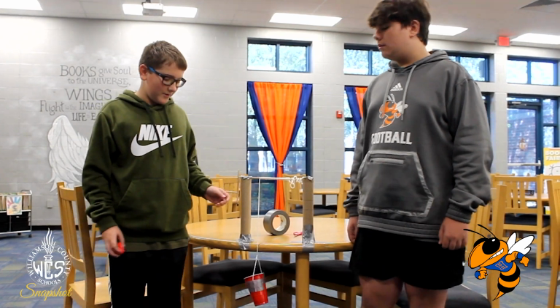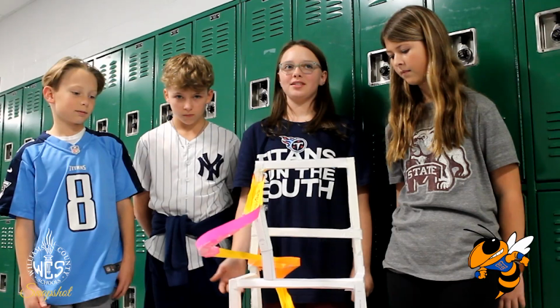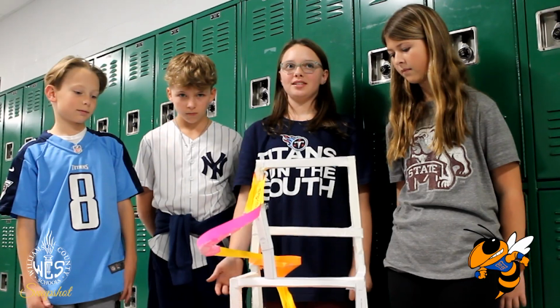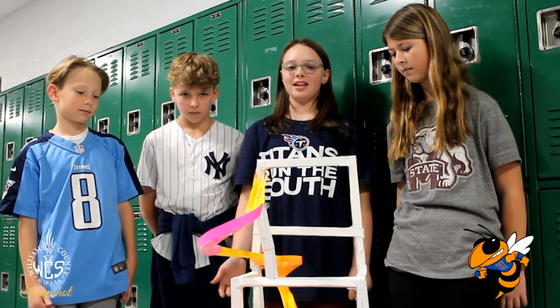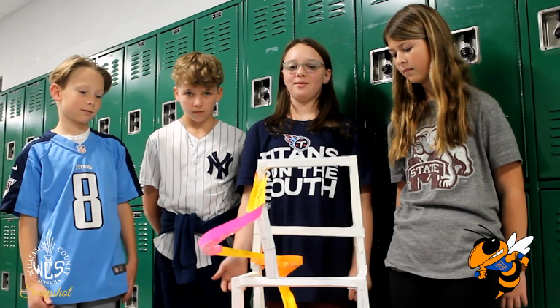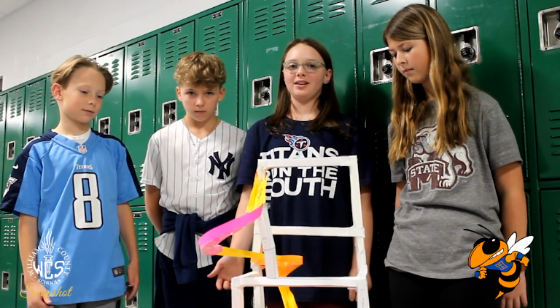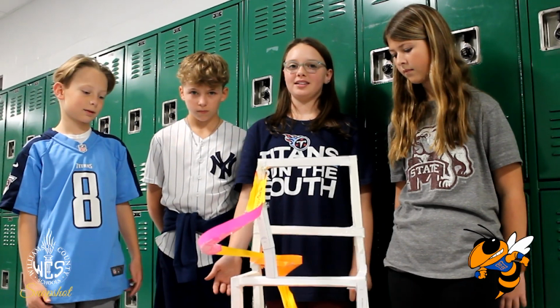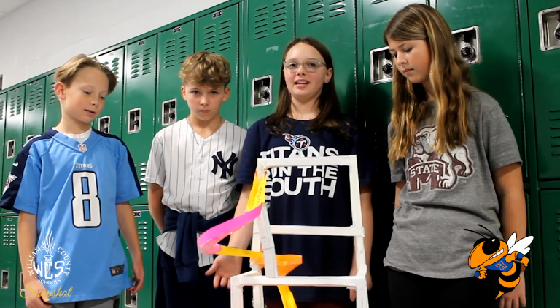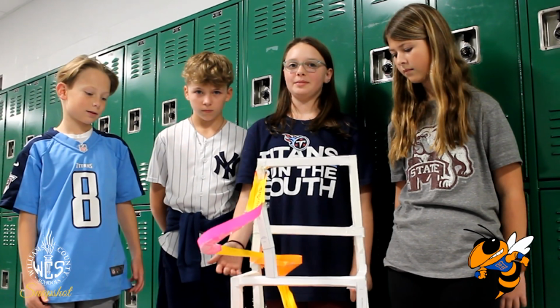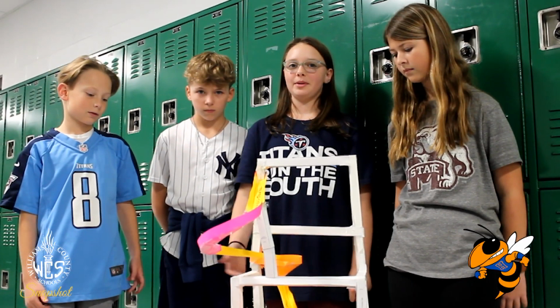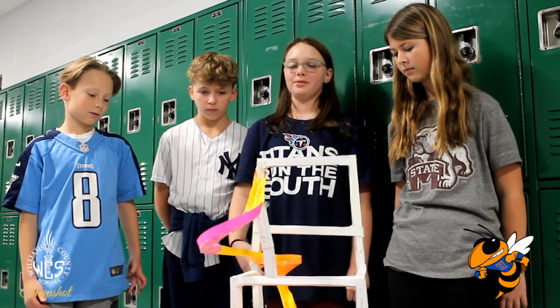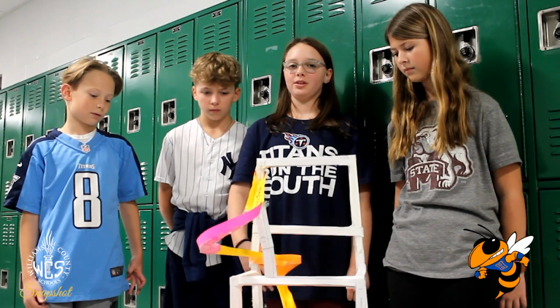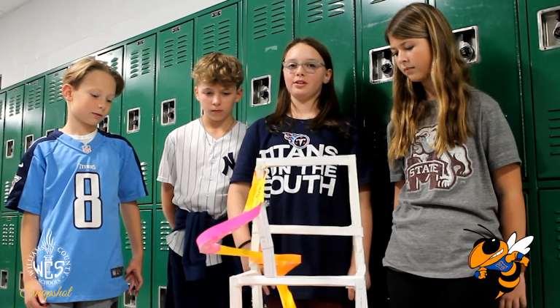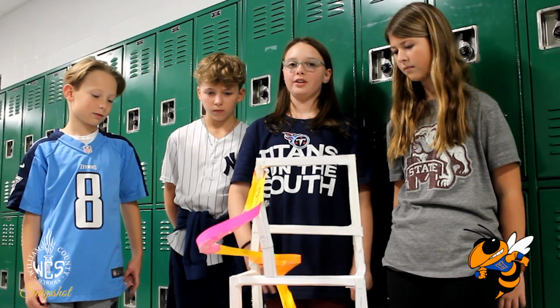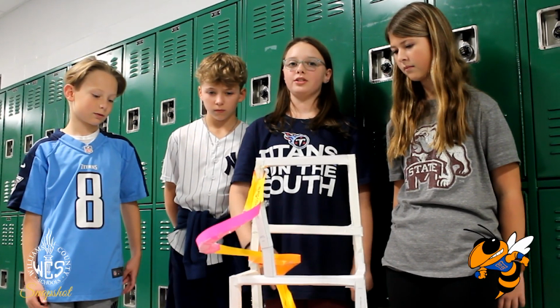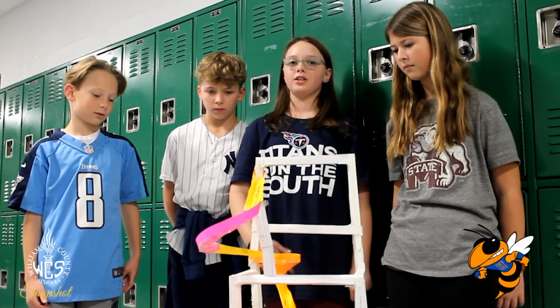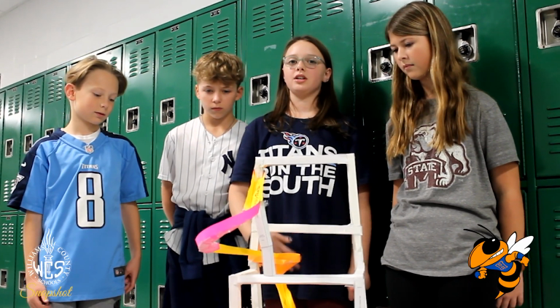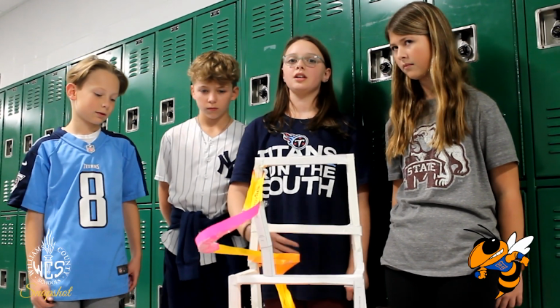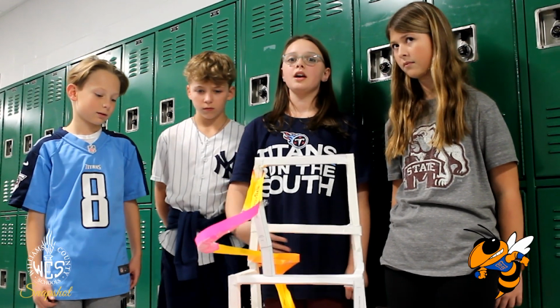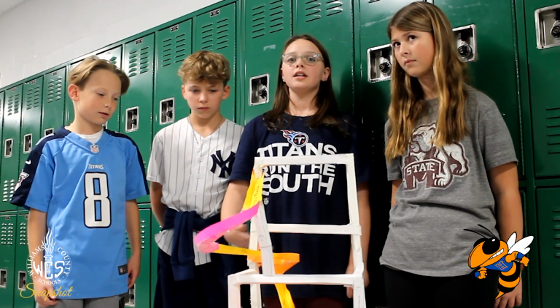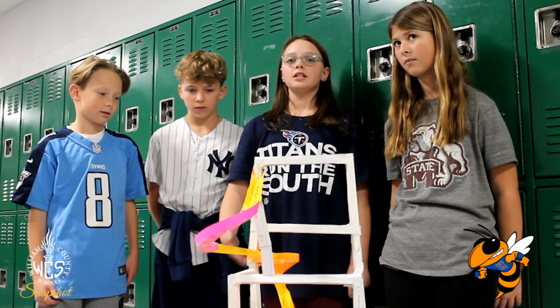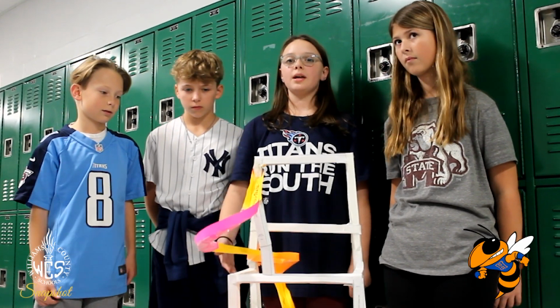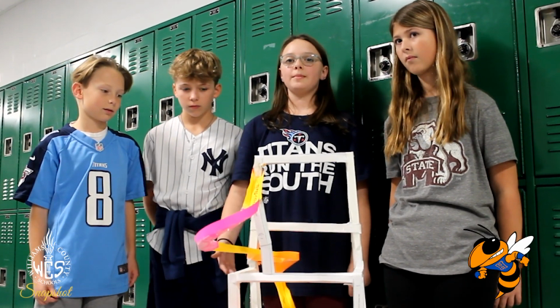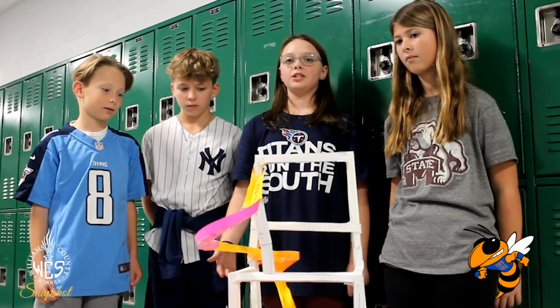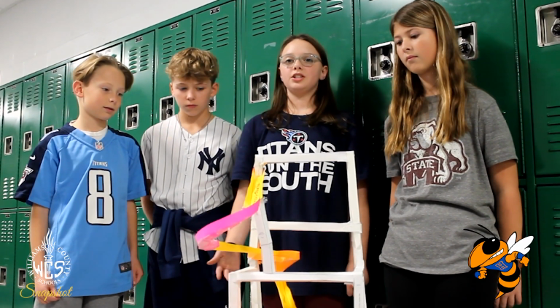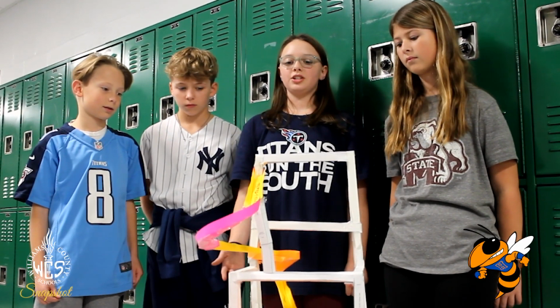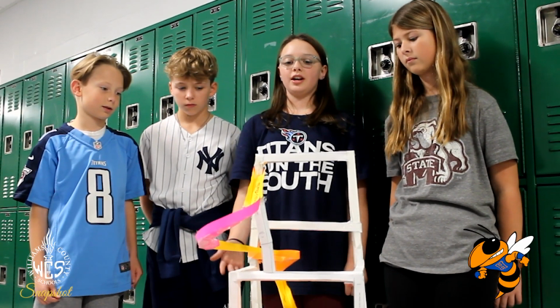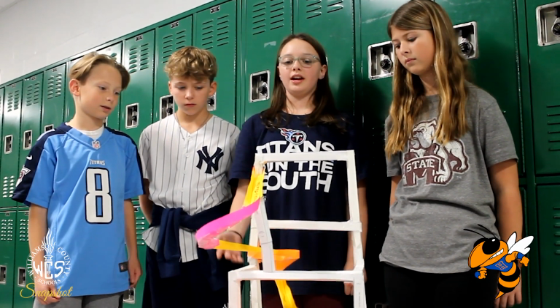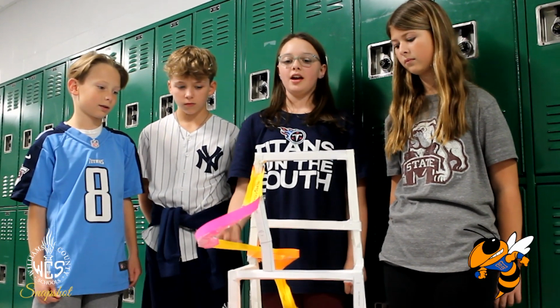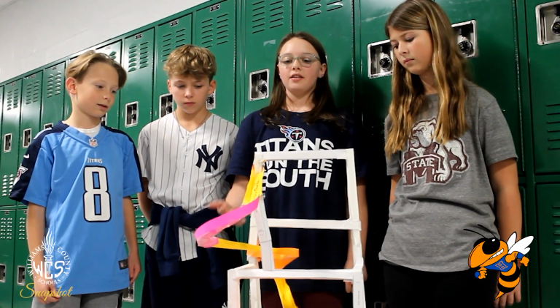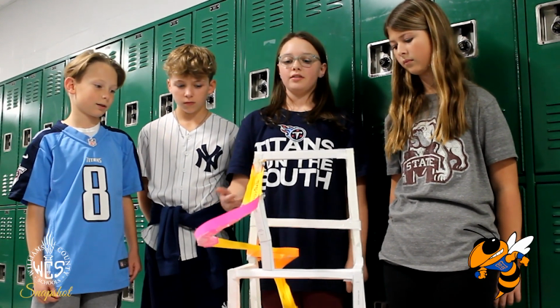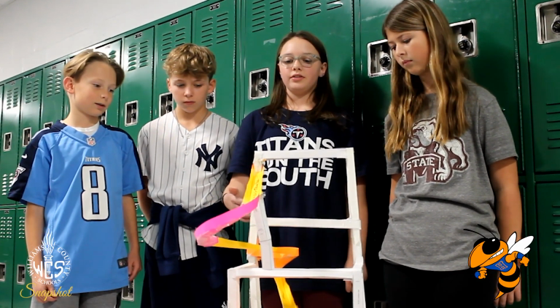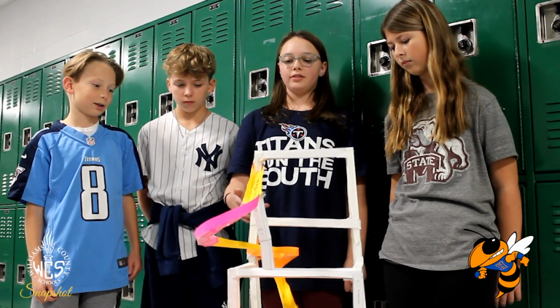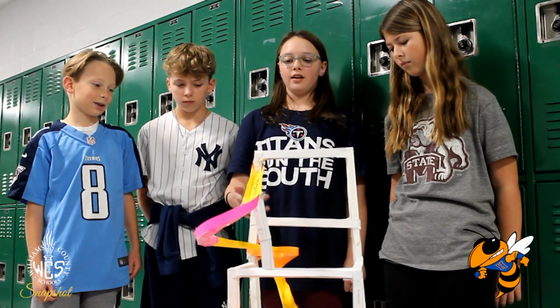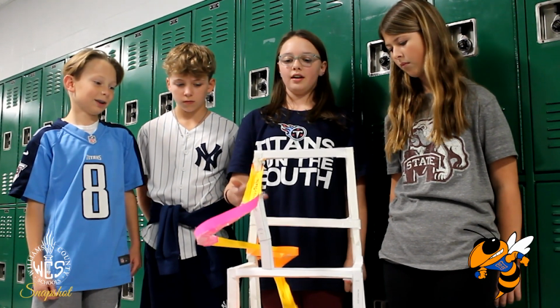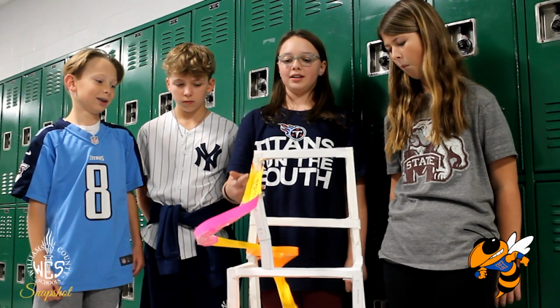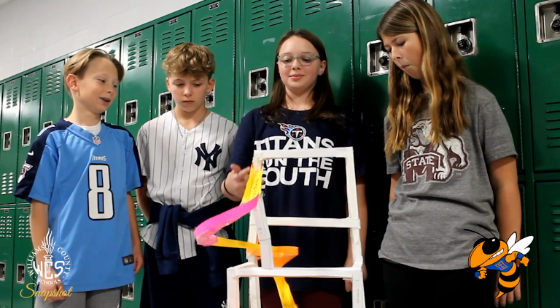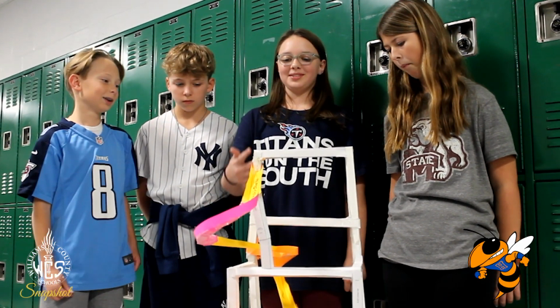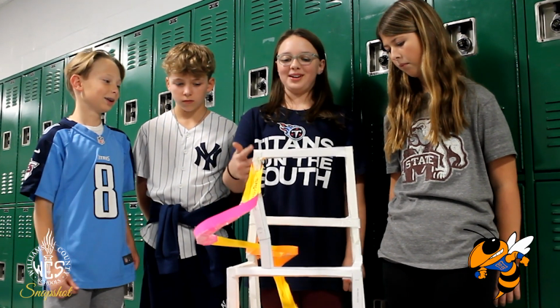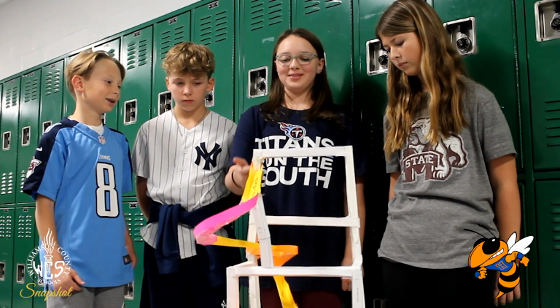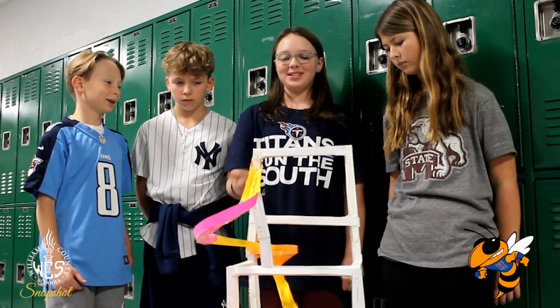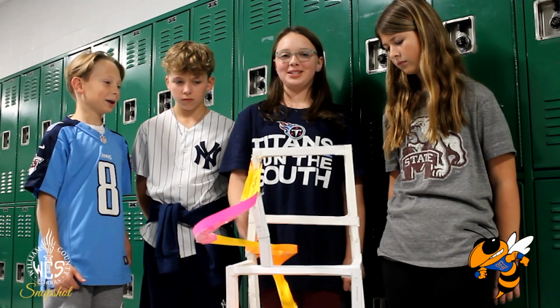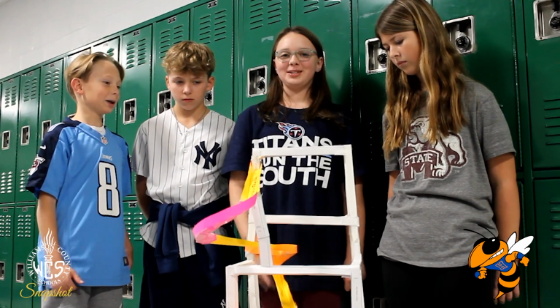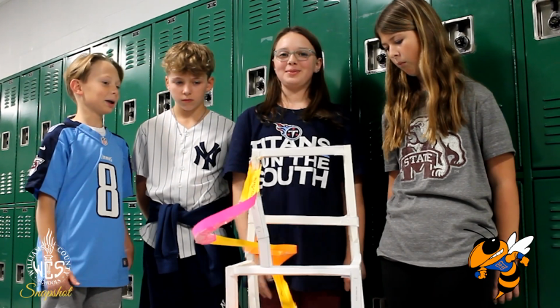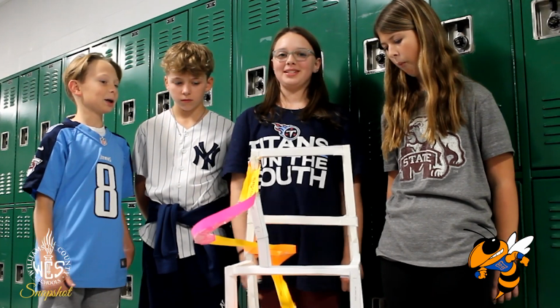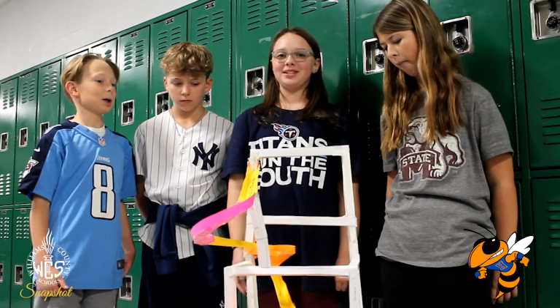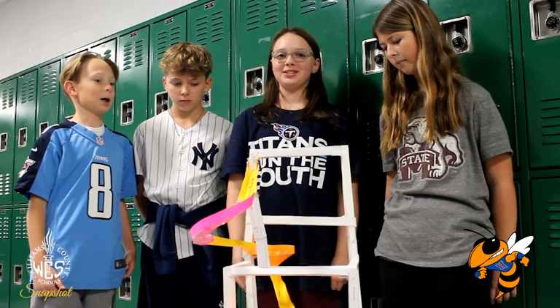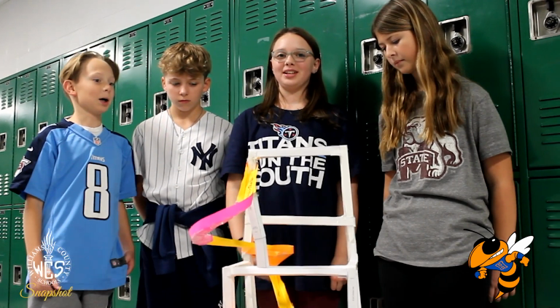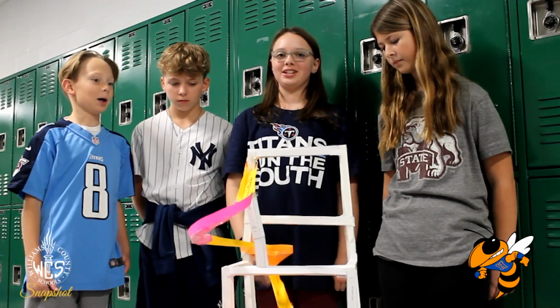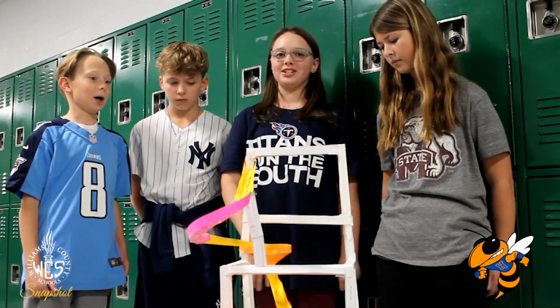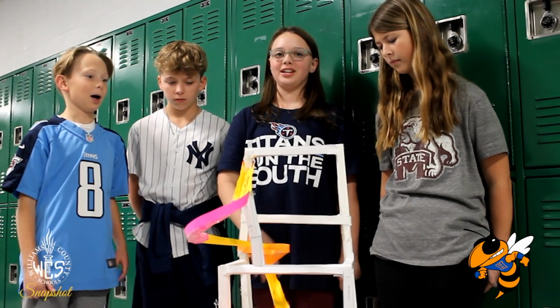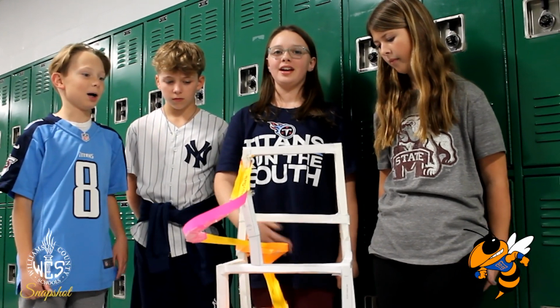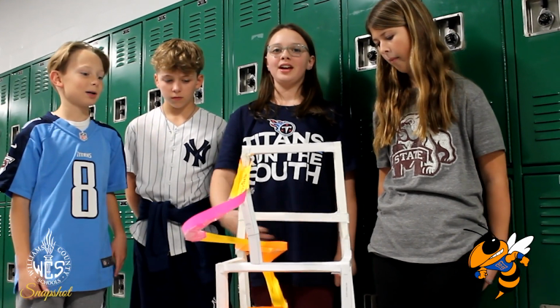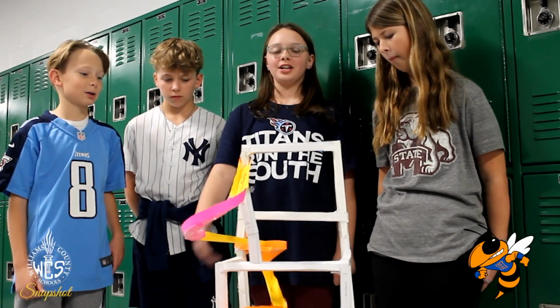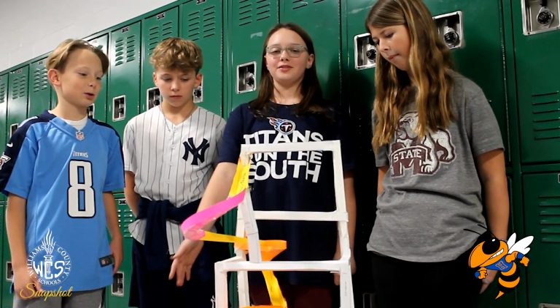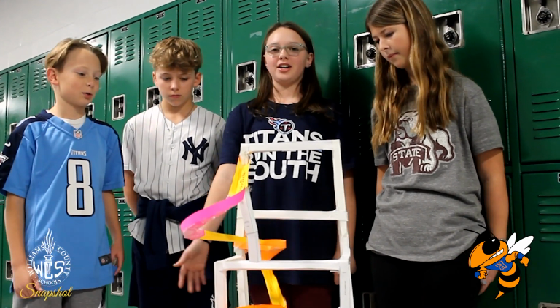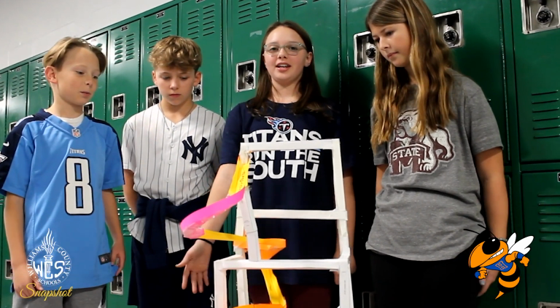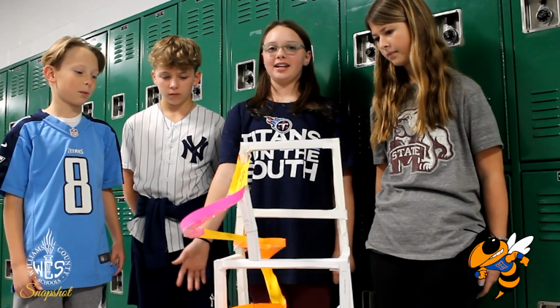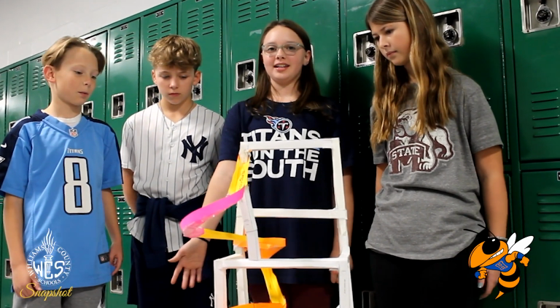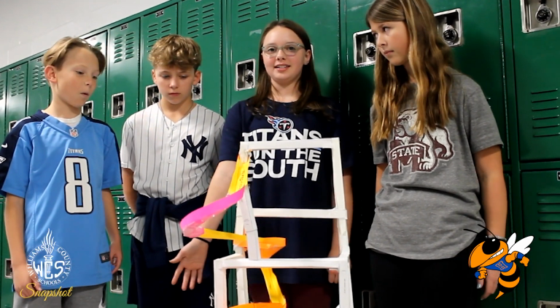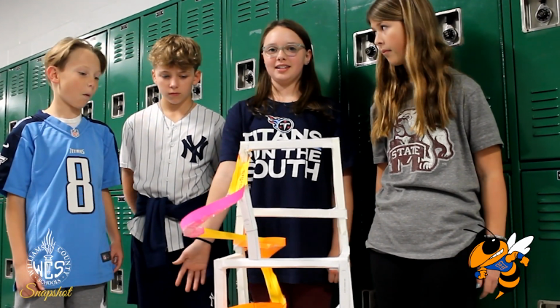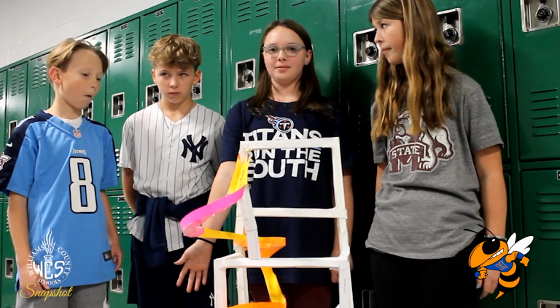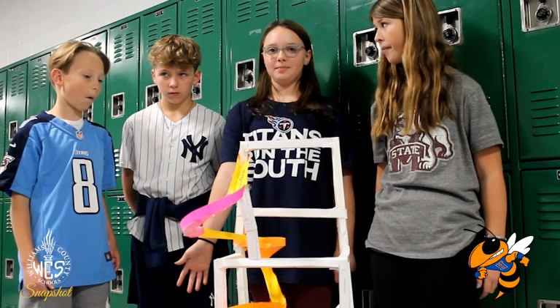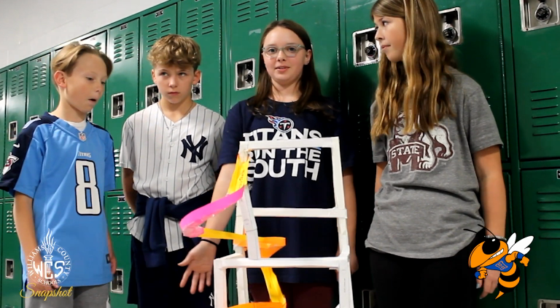In STEM we decided to make roller coasters to demonstrate gravitational potential energy converting into kinetic.